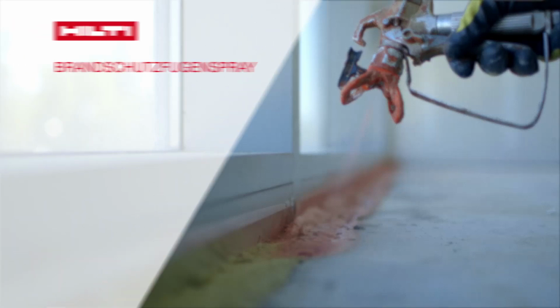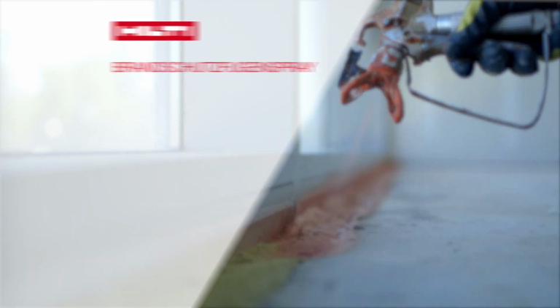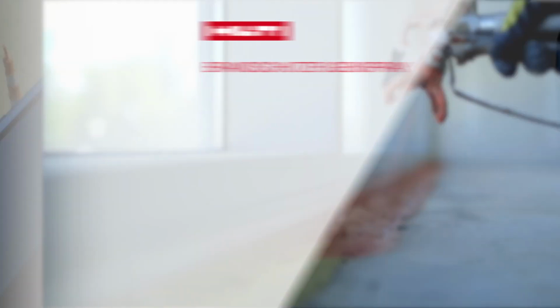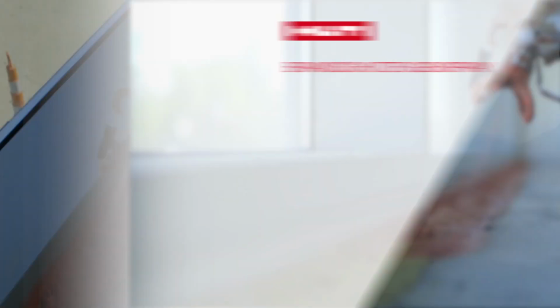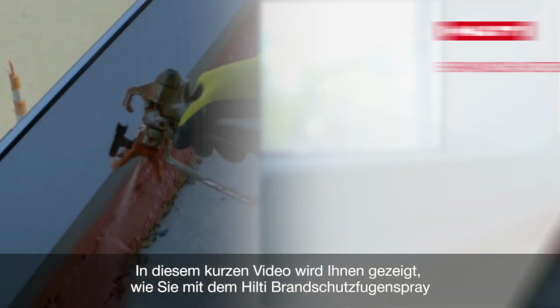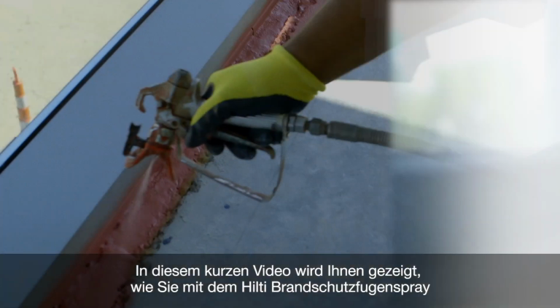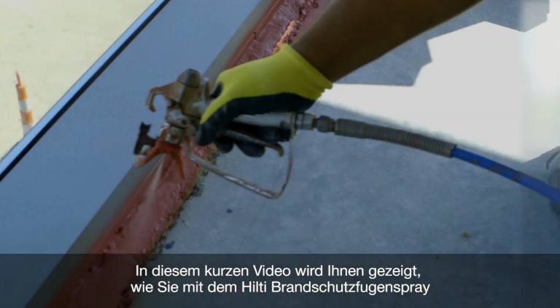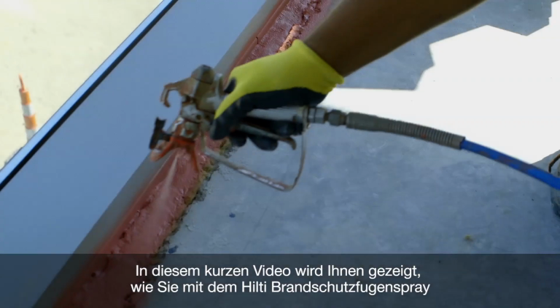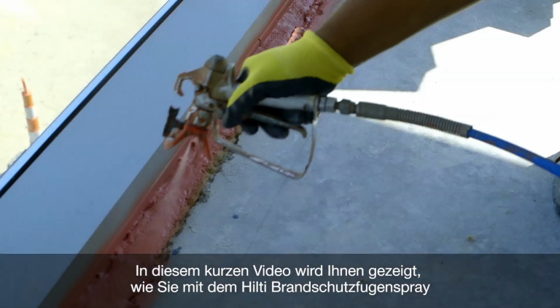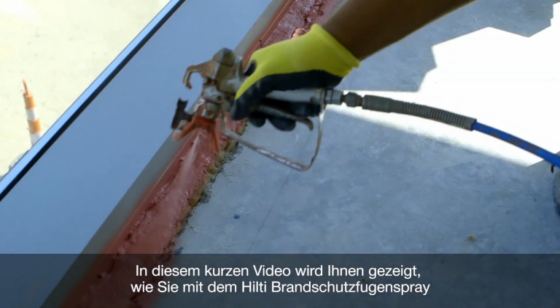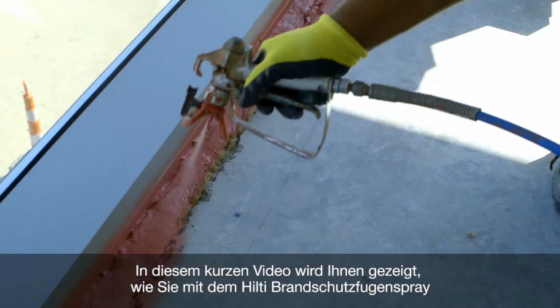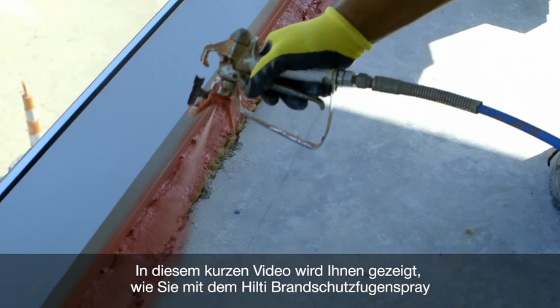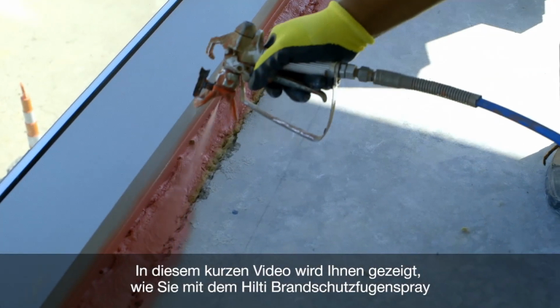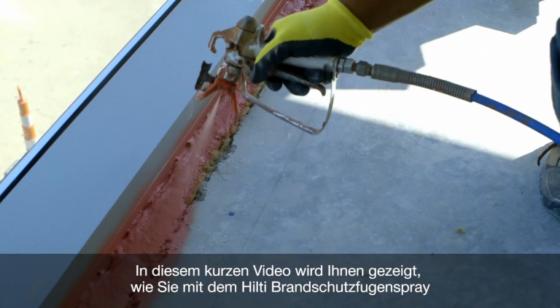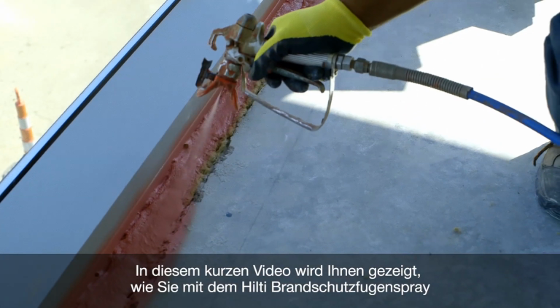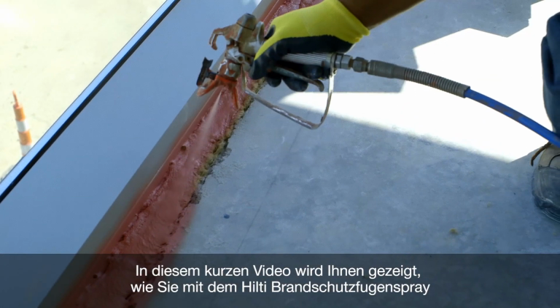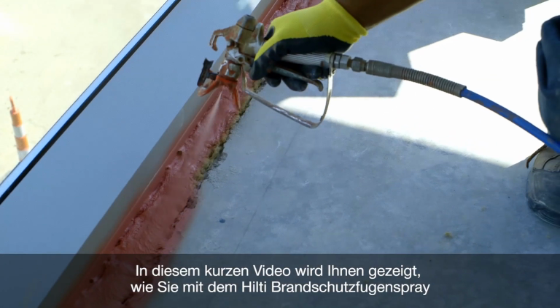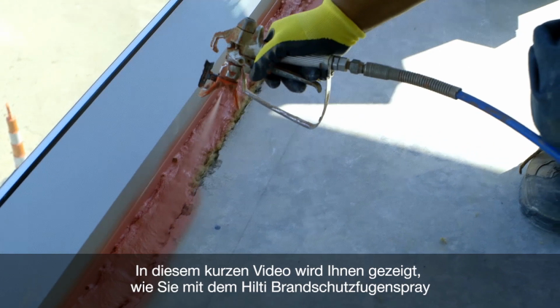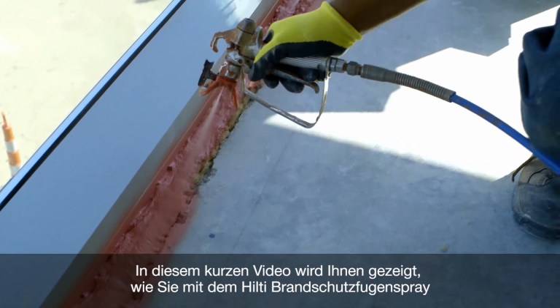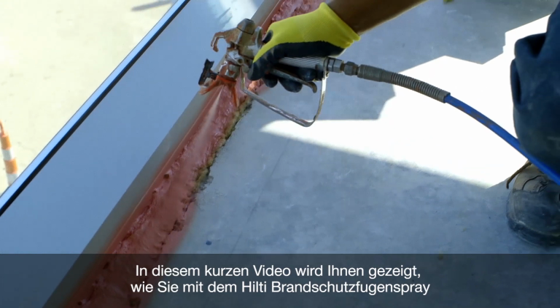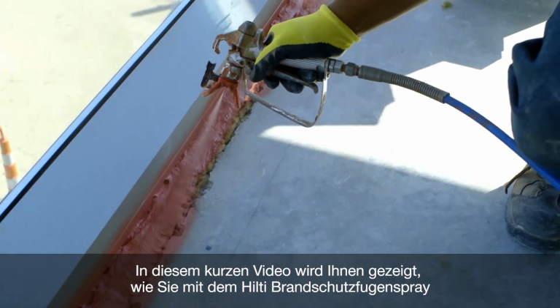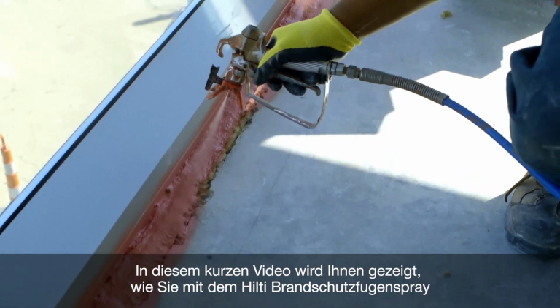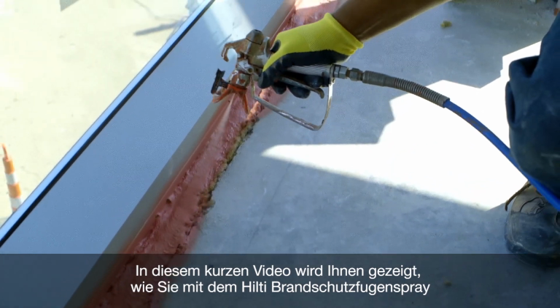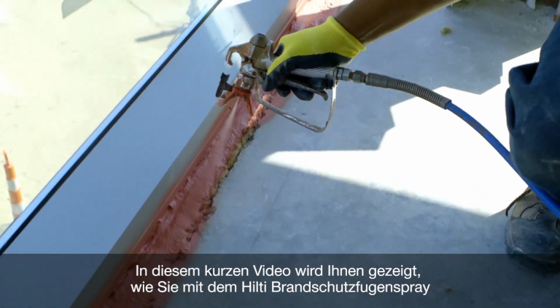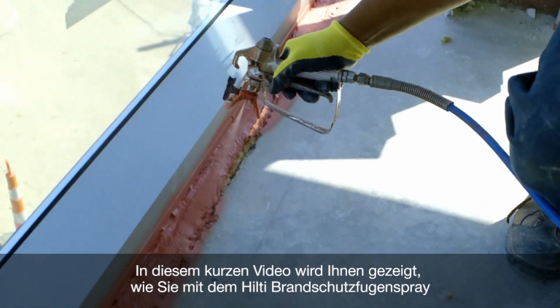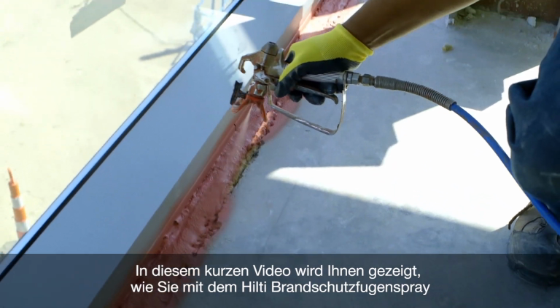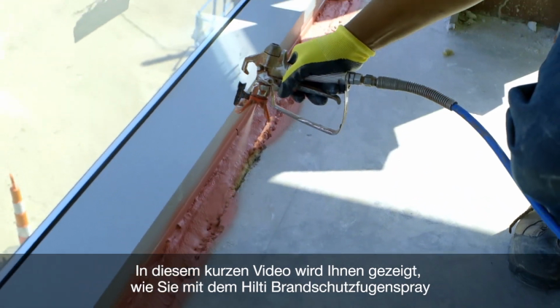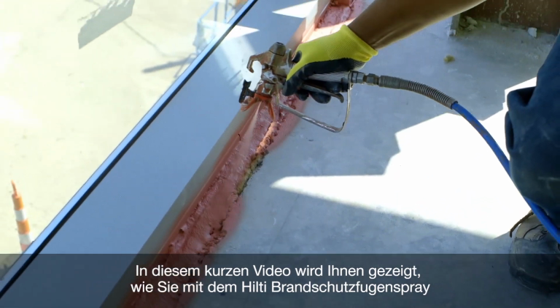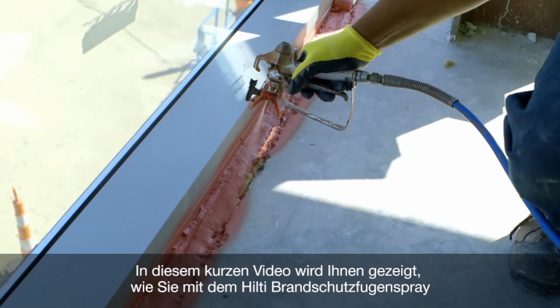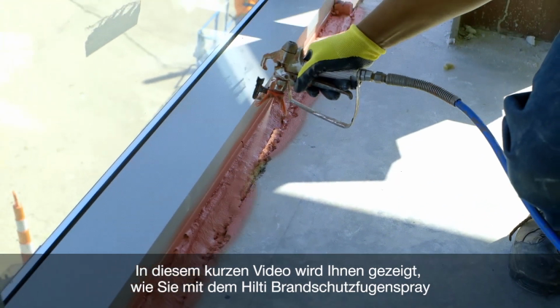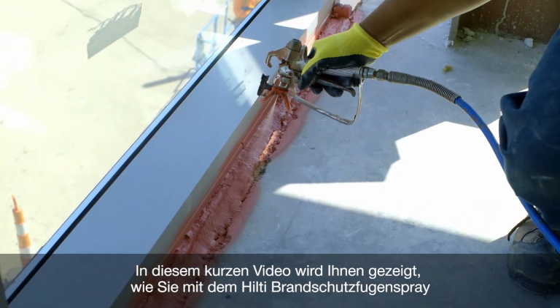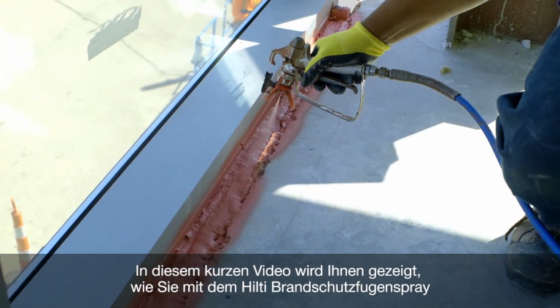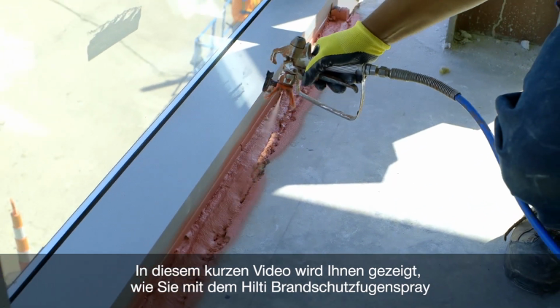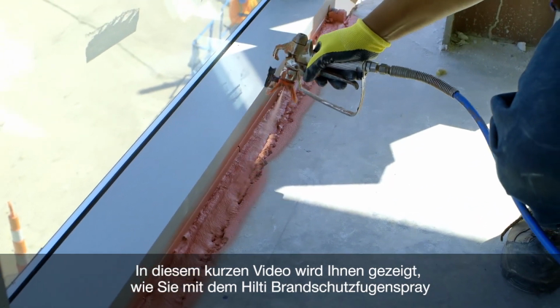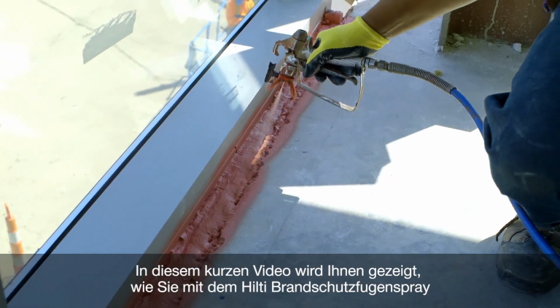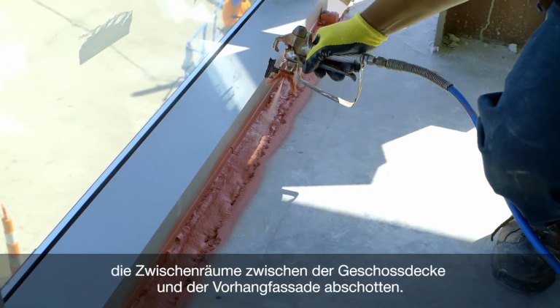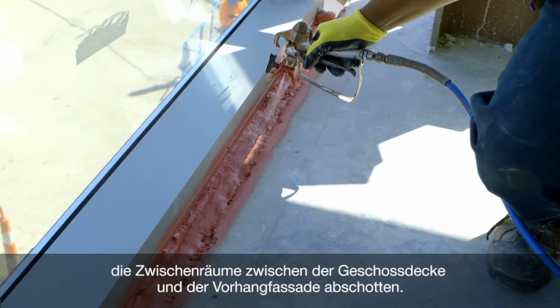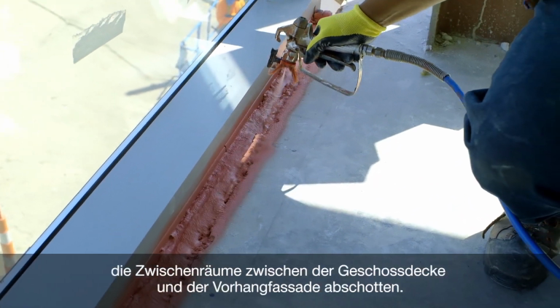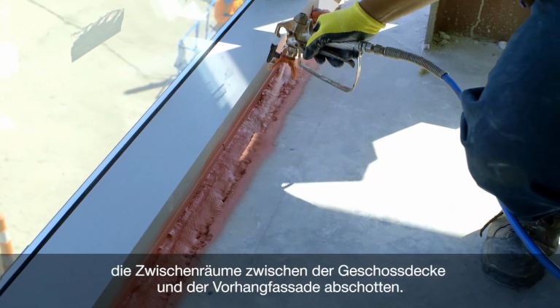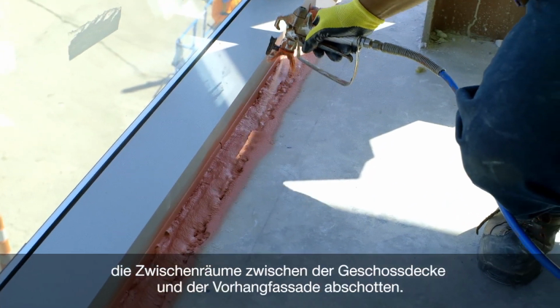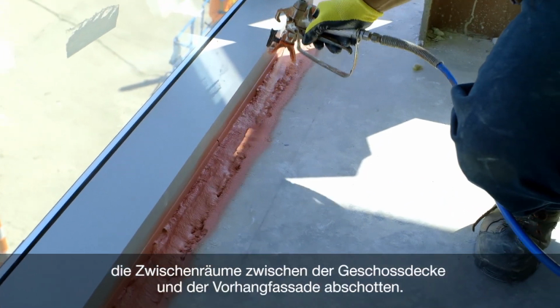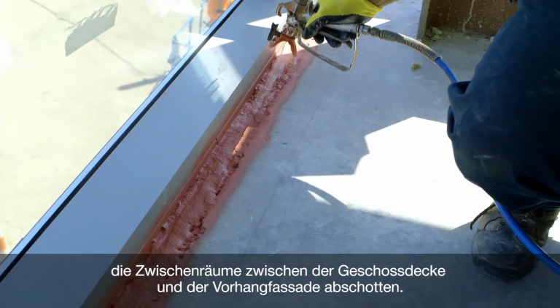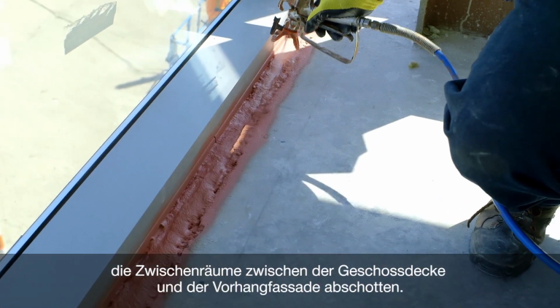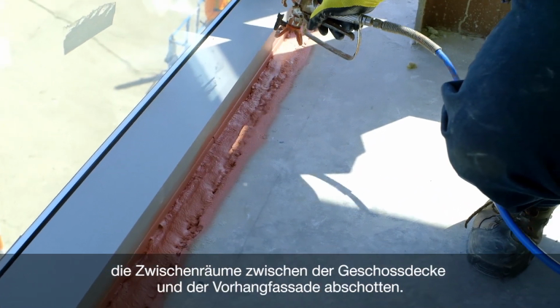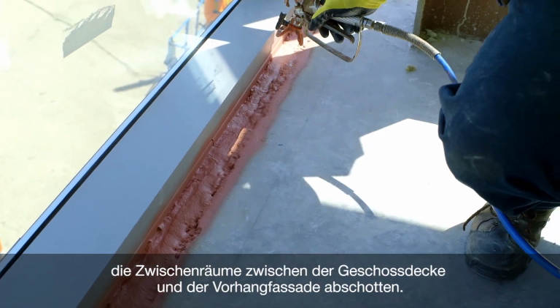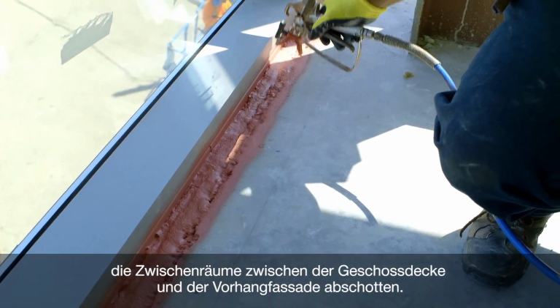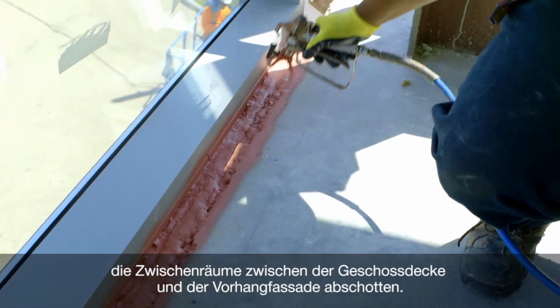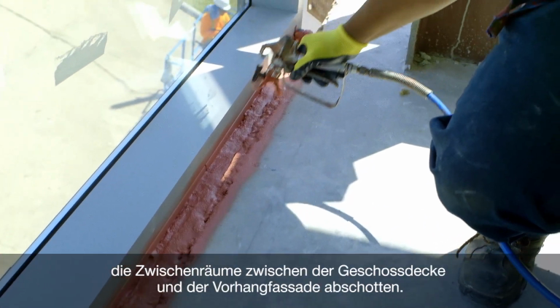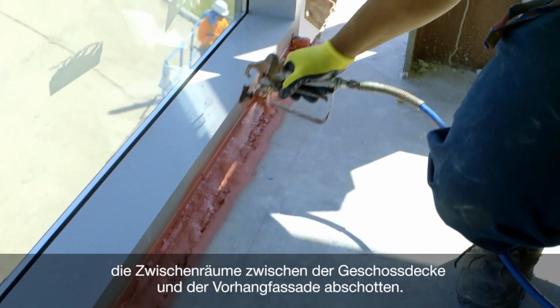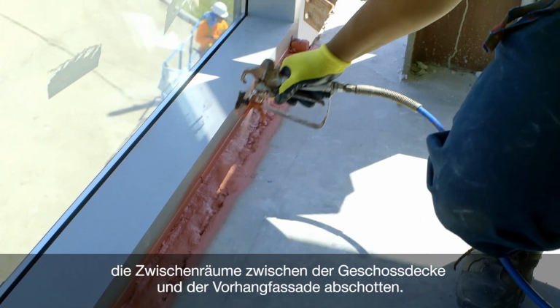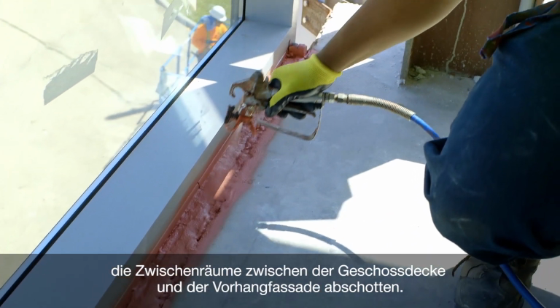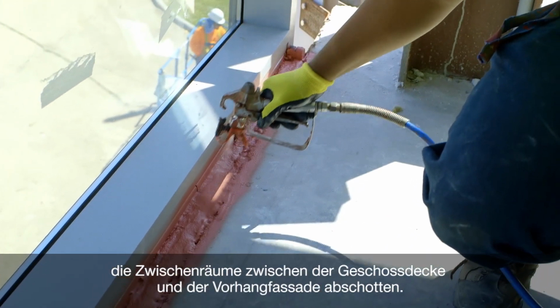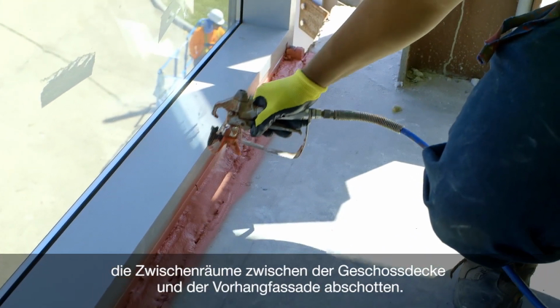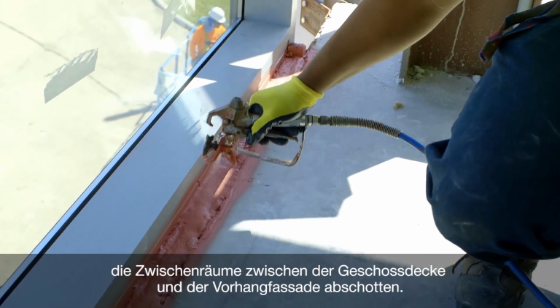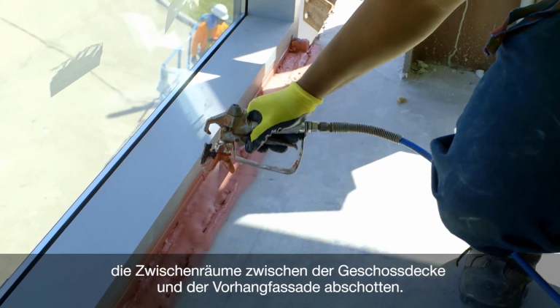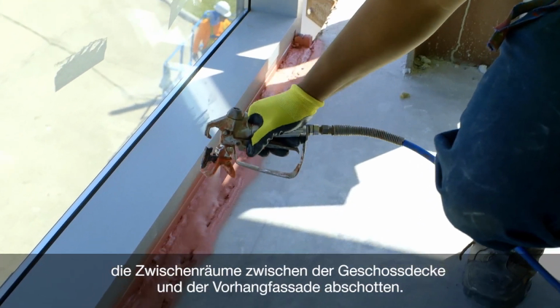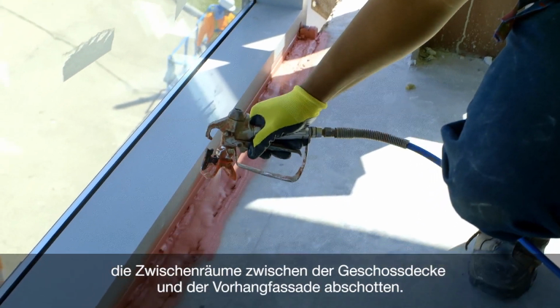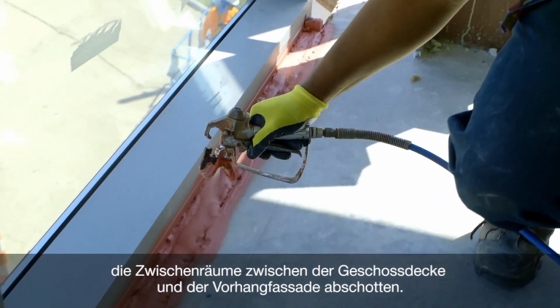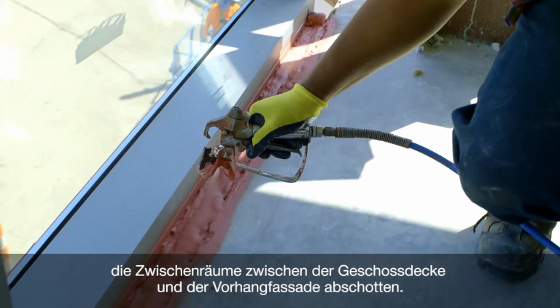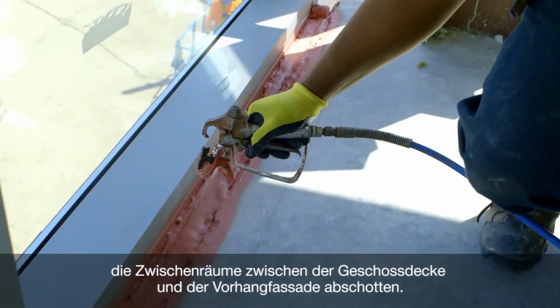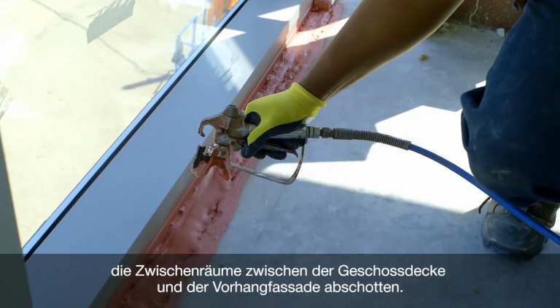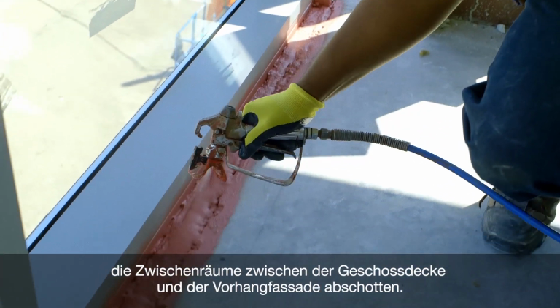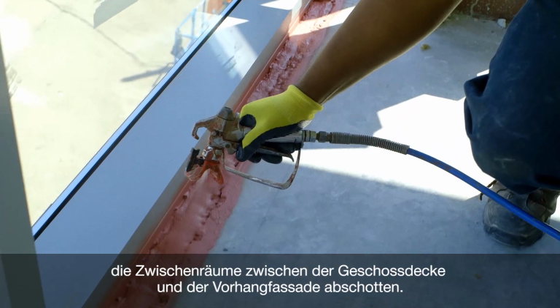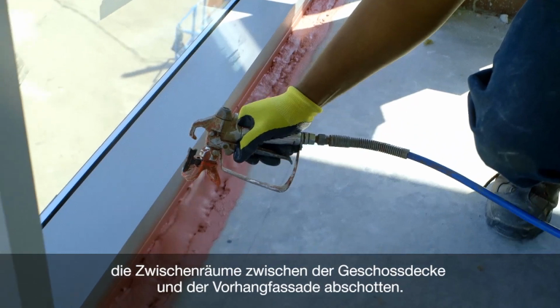In this short video, you will learn how to properly install the Hilti Firestop Joint Spray in an edge of slab curtain wall application.